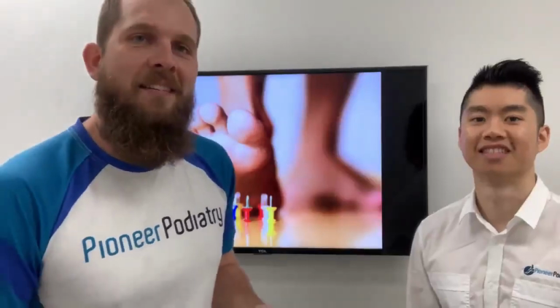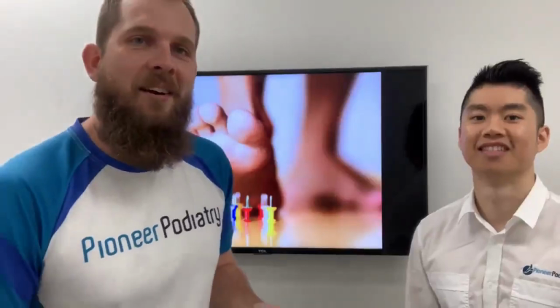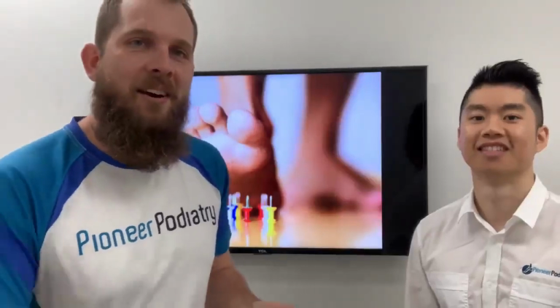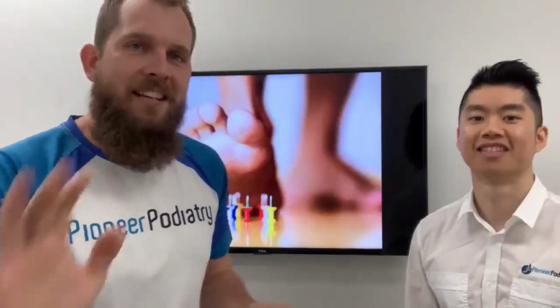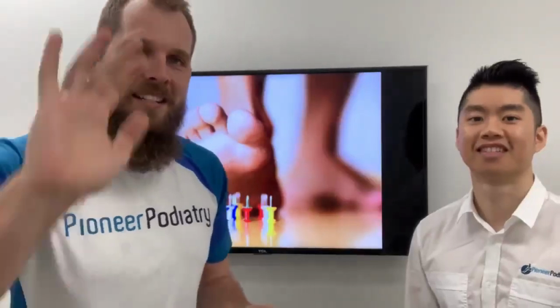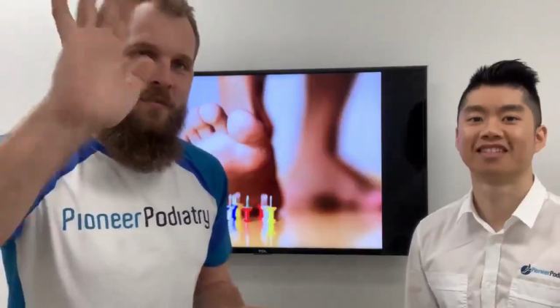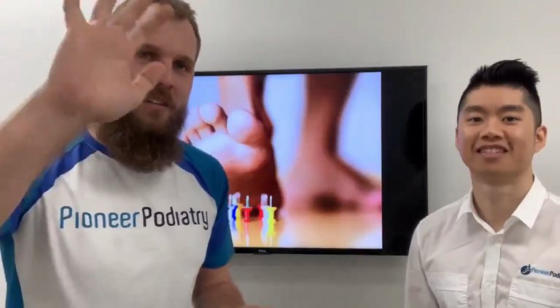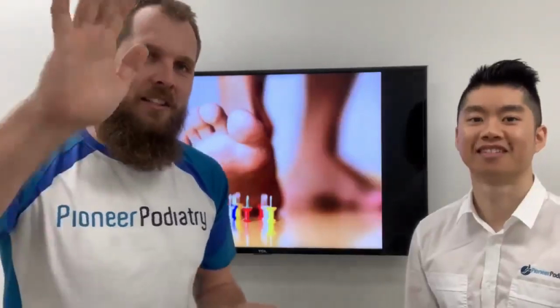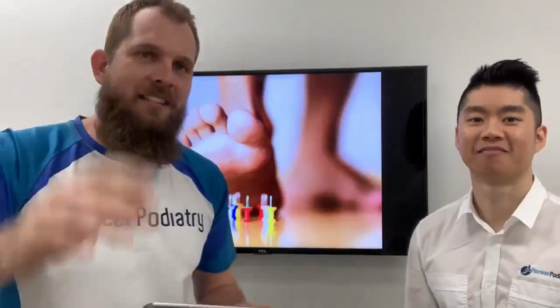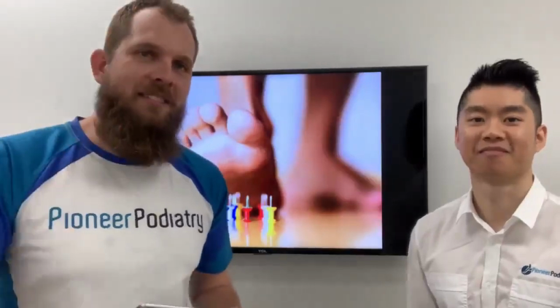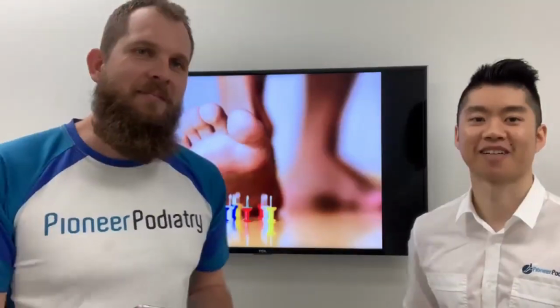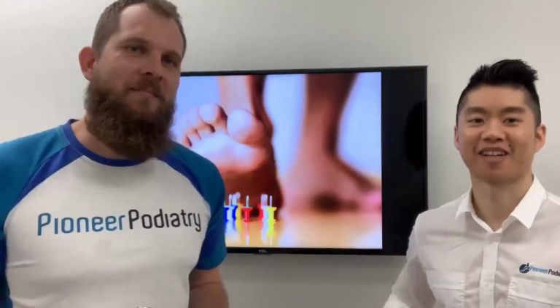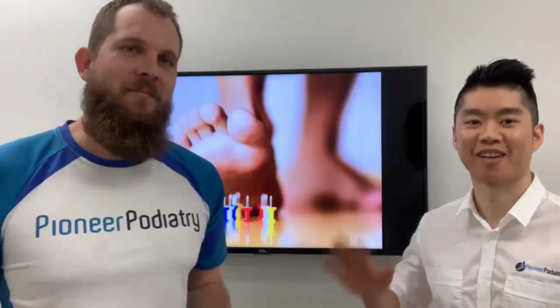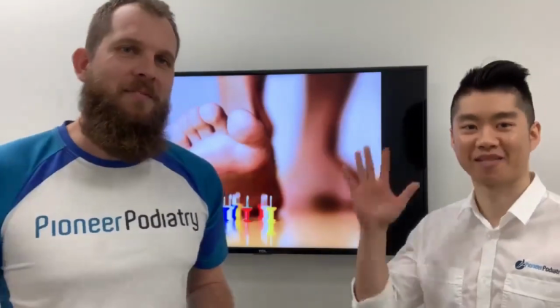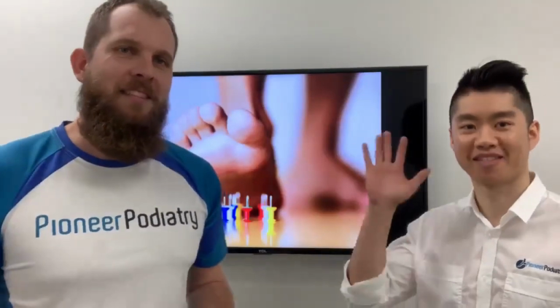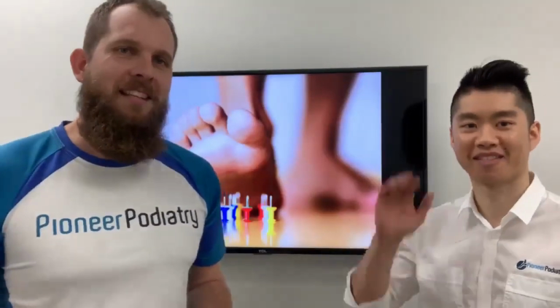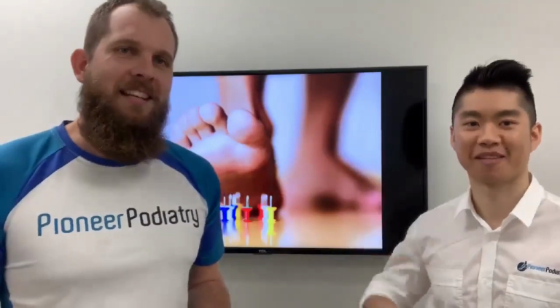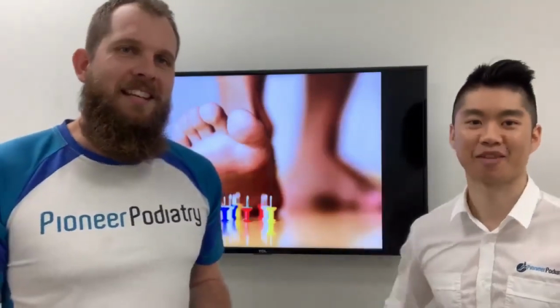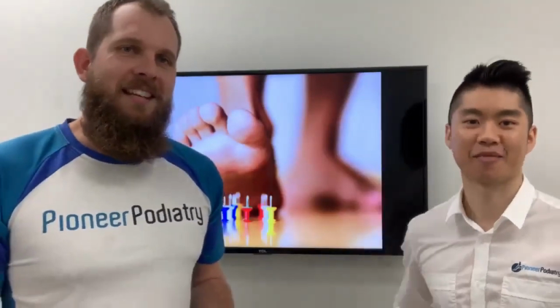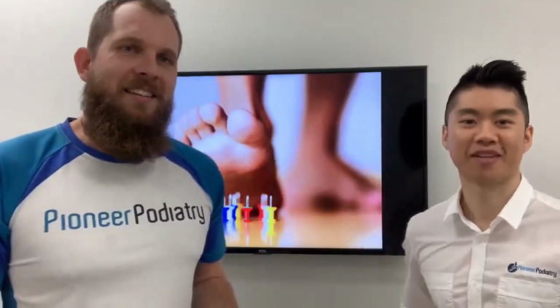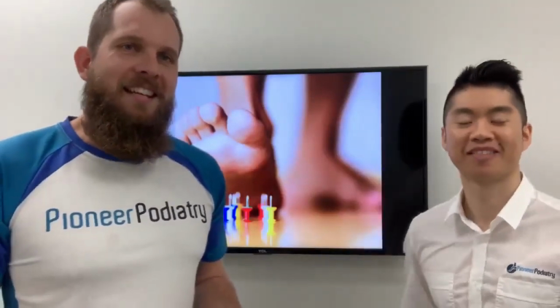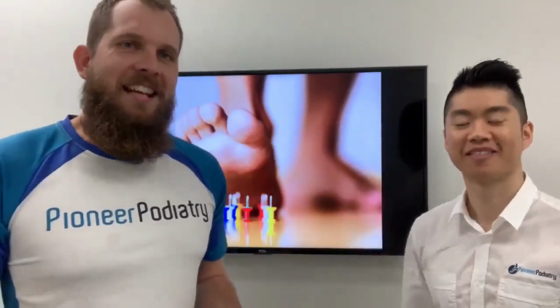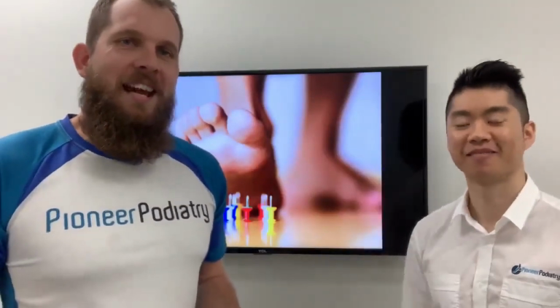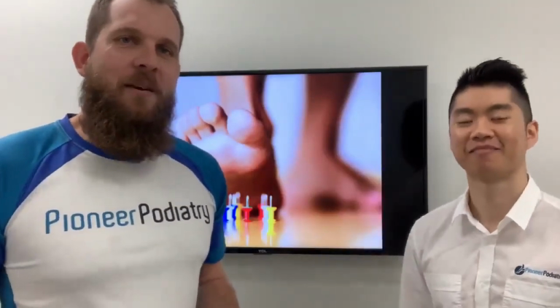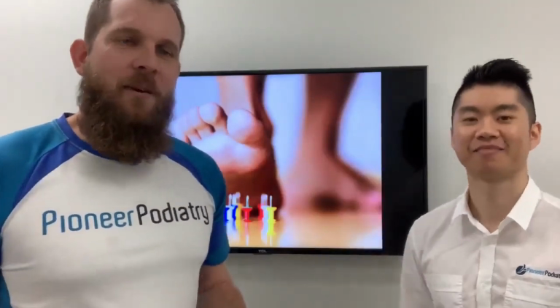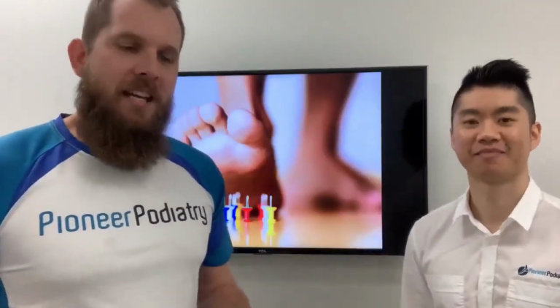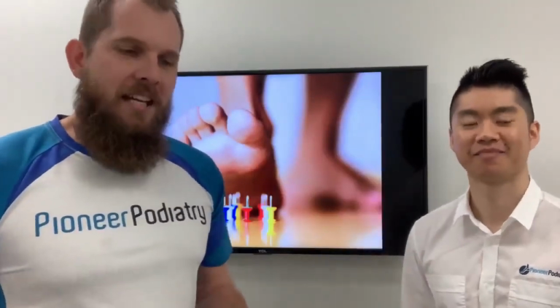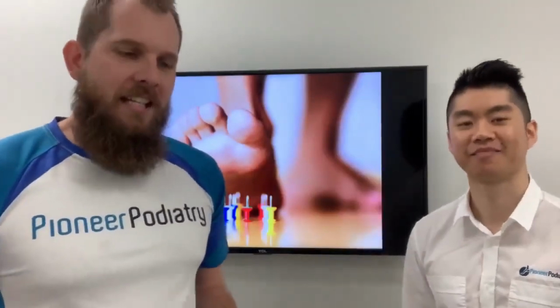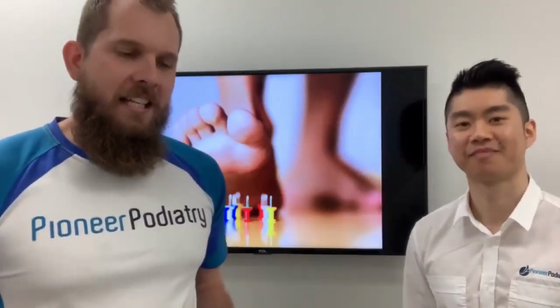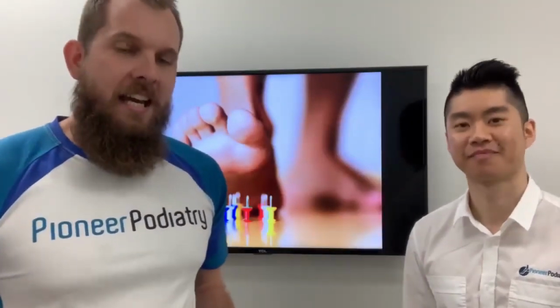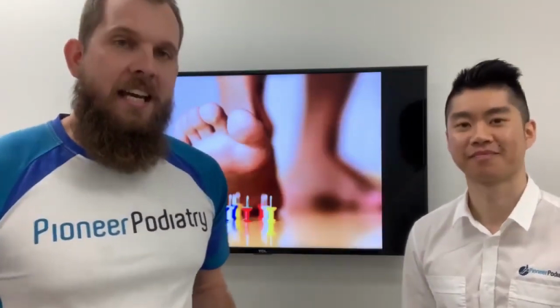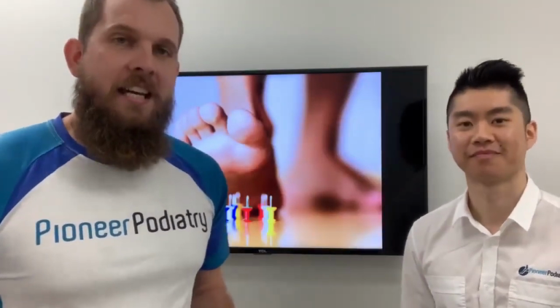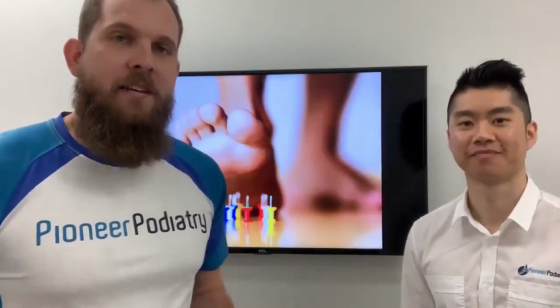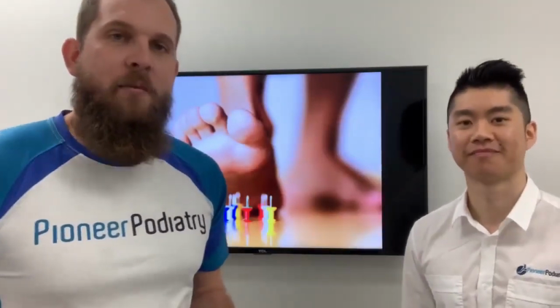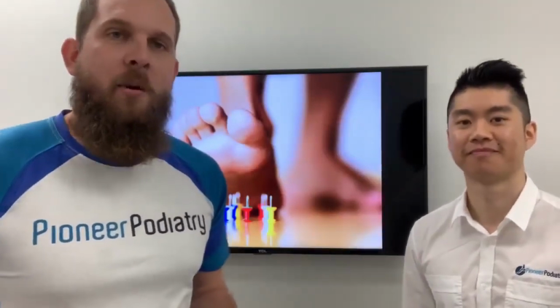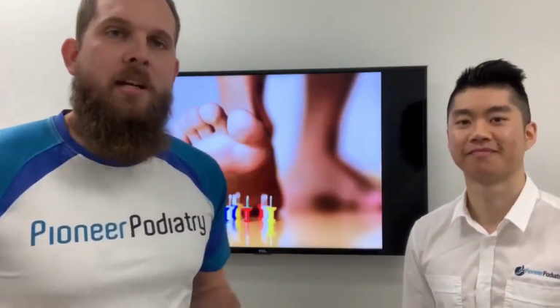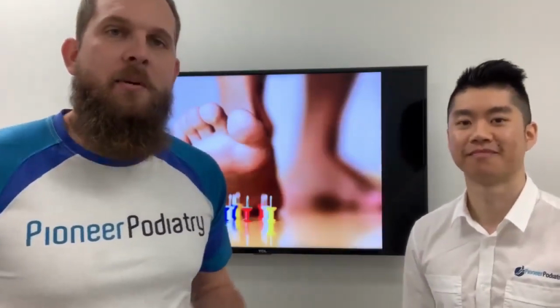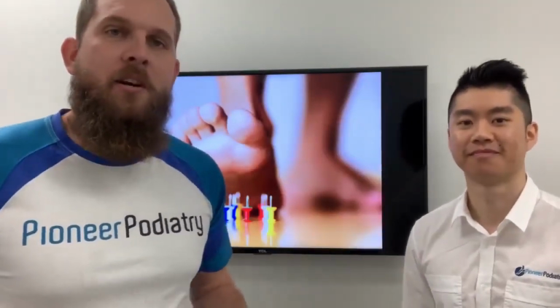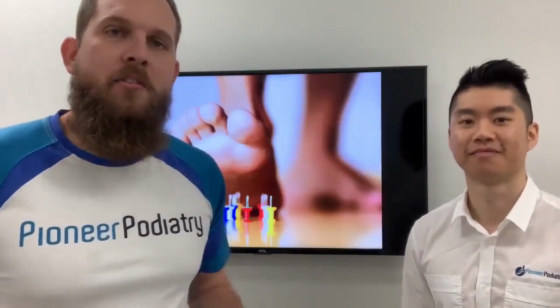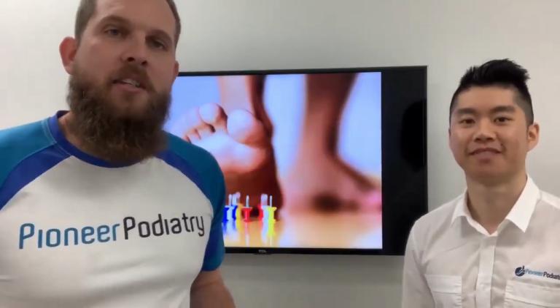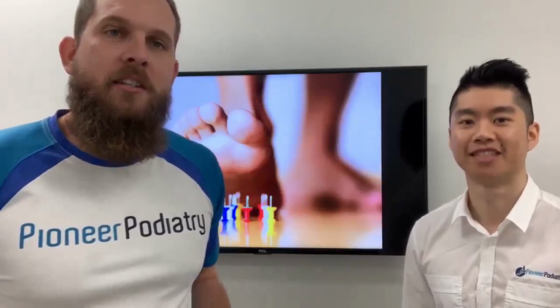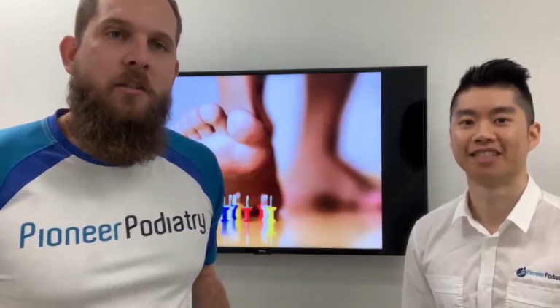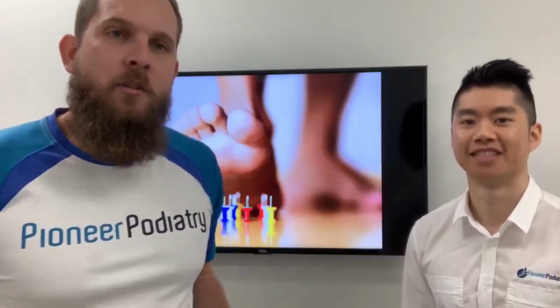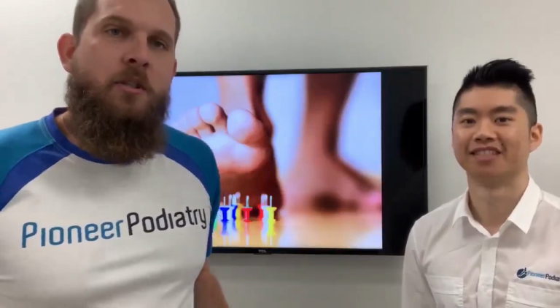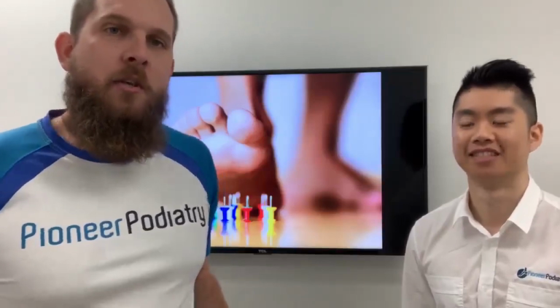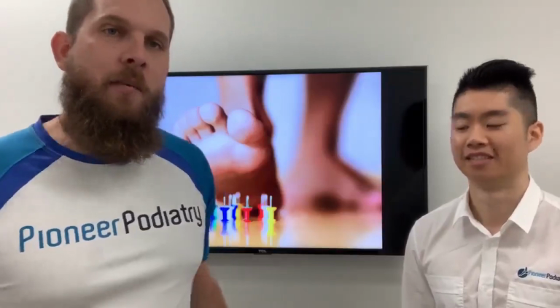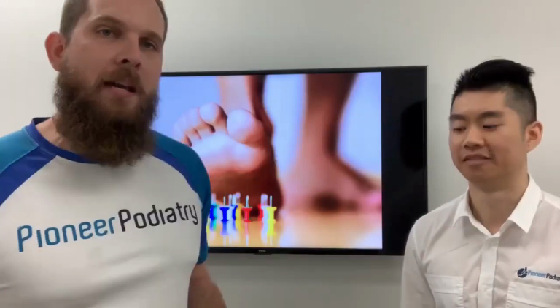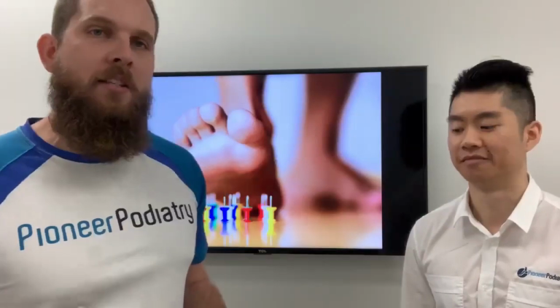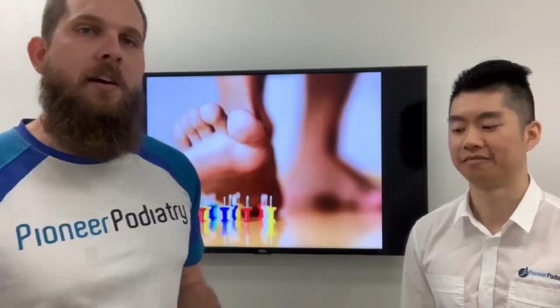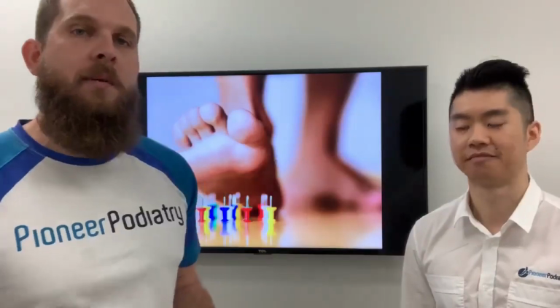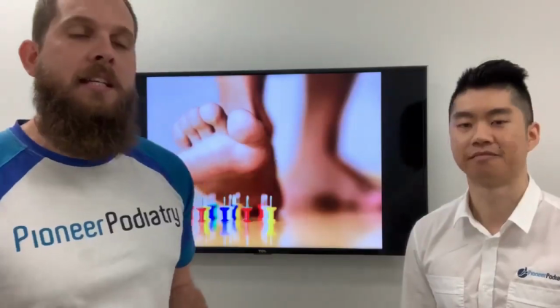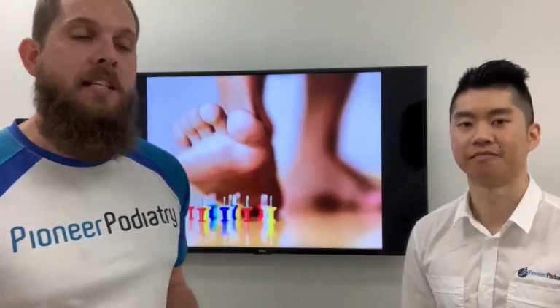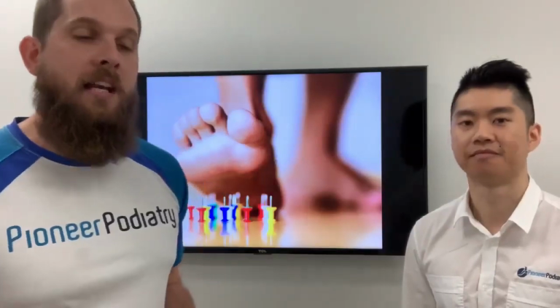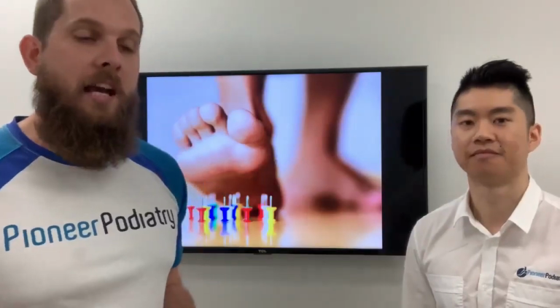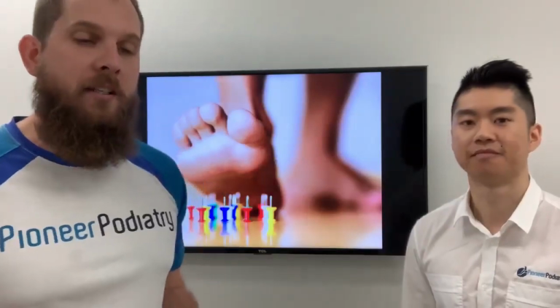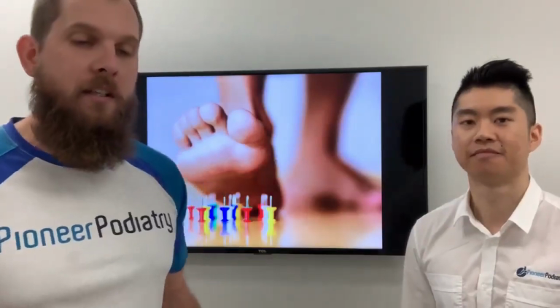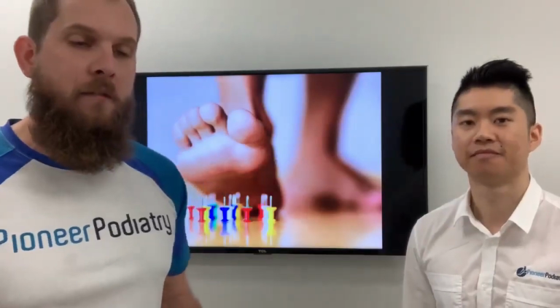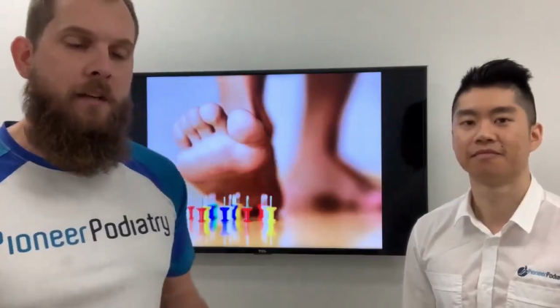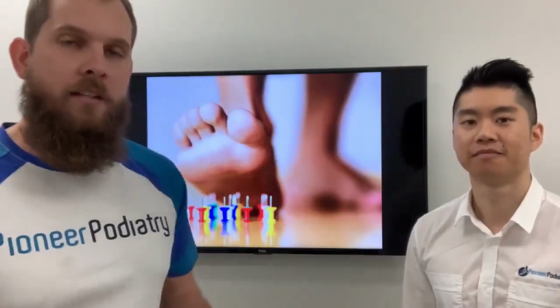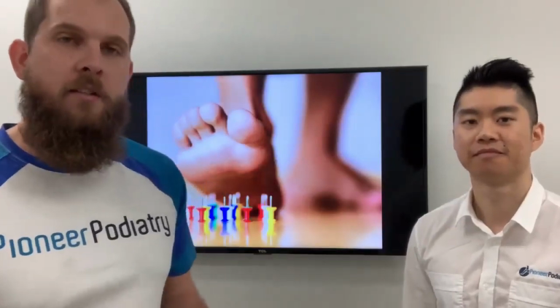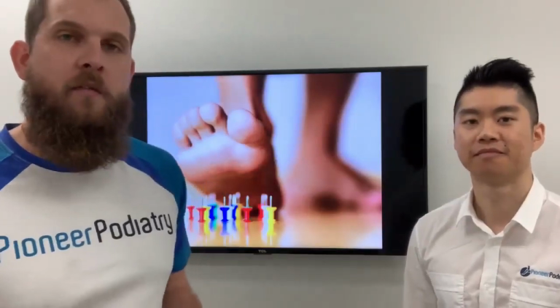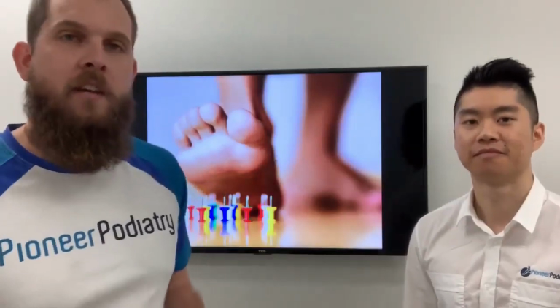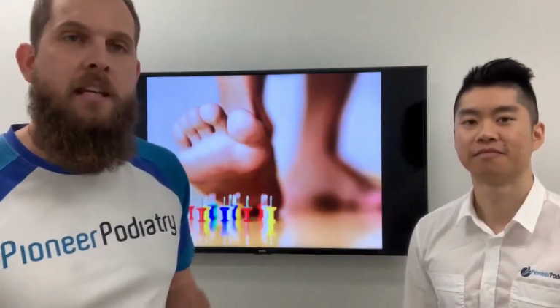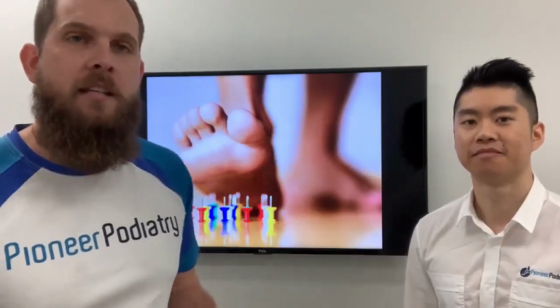Hi, it's Phil. Hi, I'm Gary. And we're here today from Plenty of Podiatry to talk to you about diabetes and how it can affect your feet.